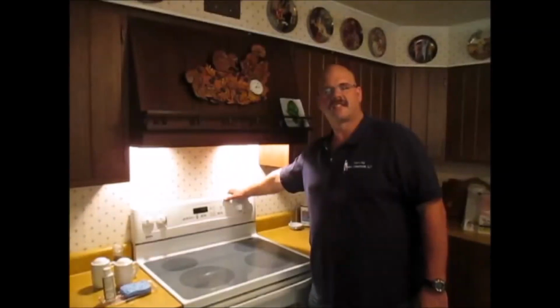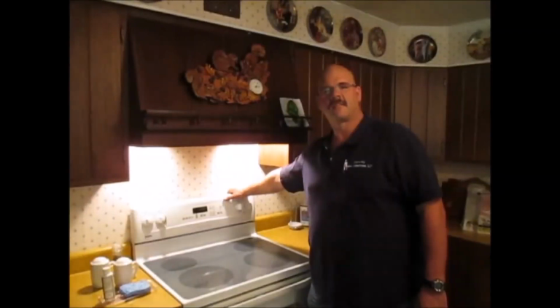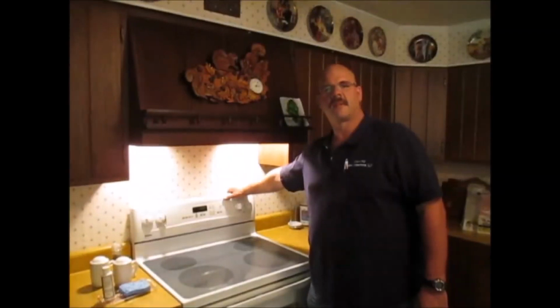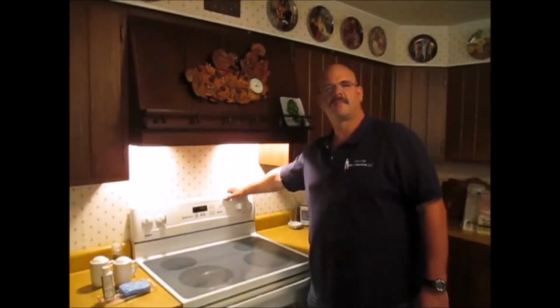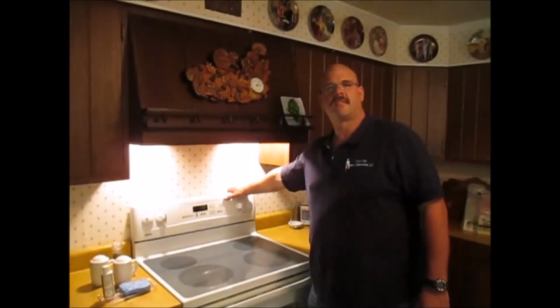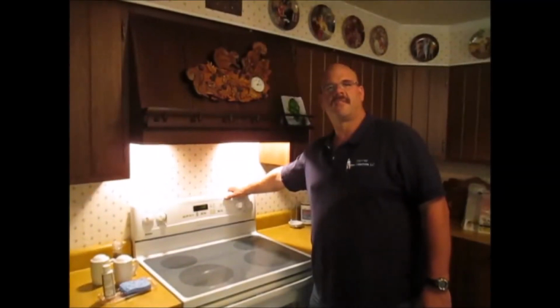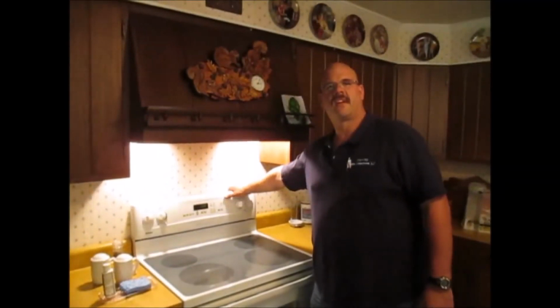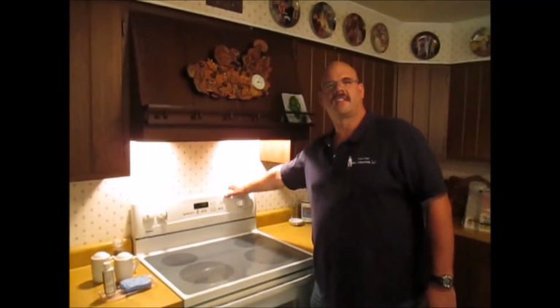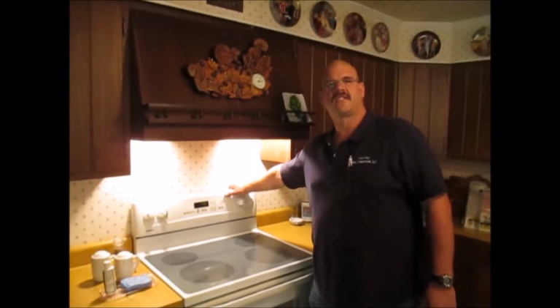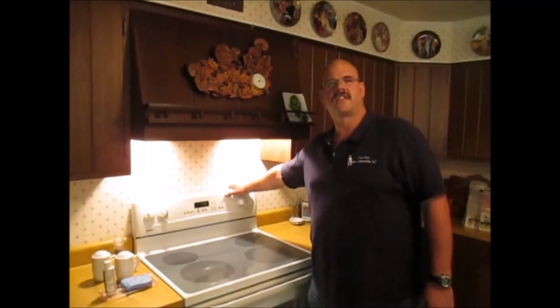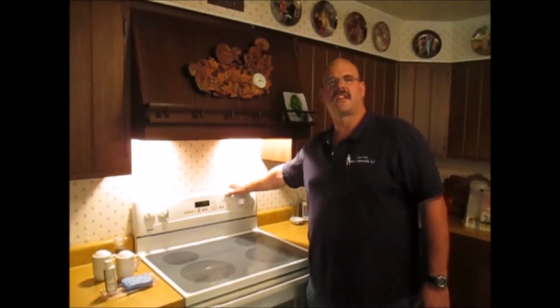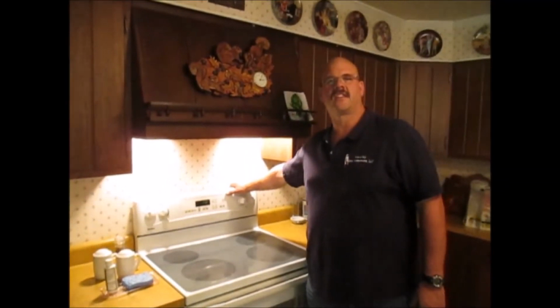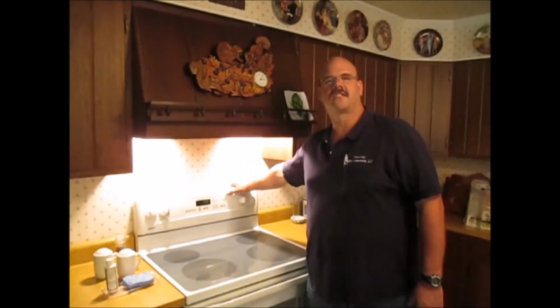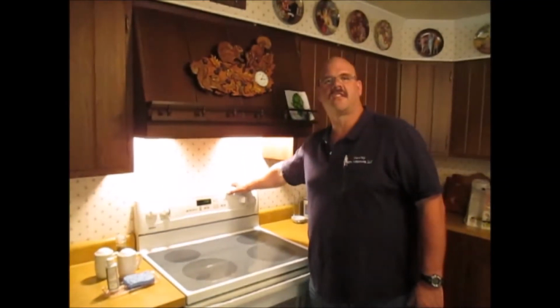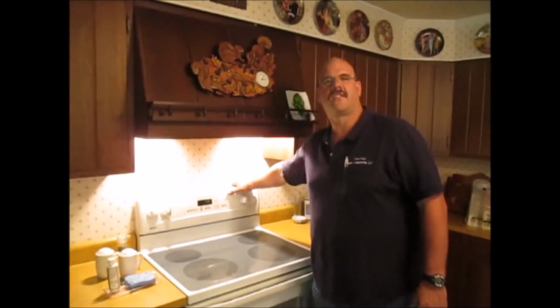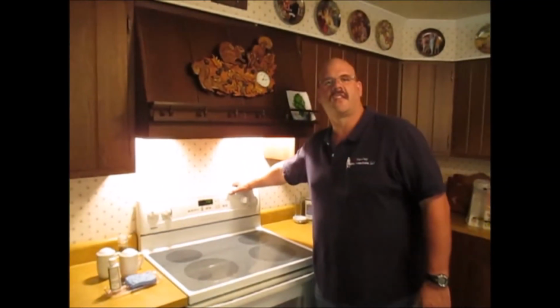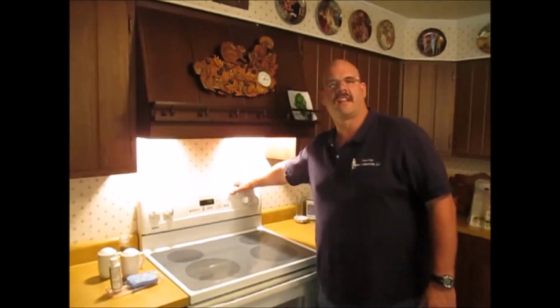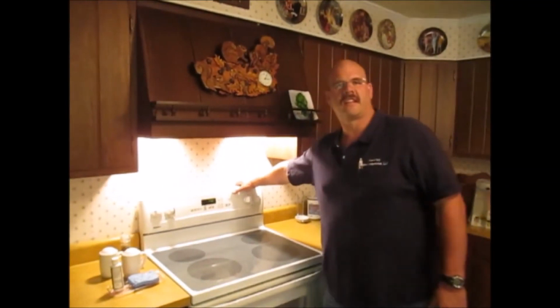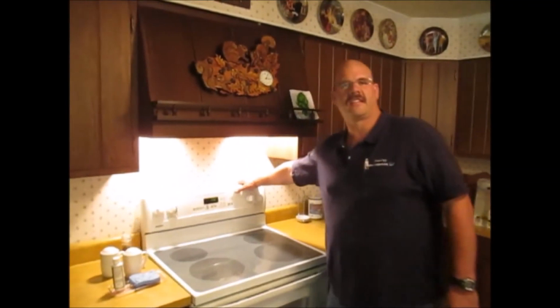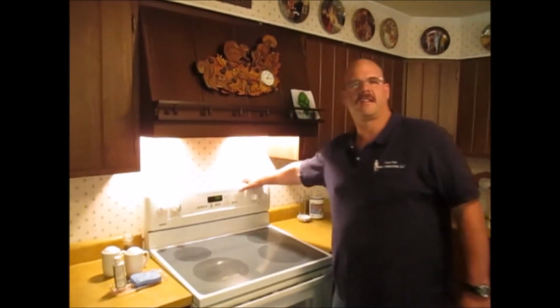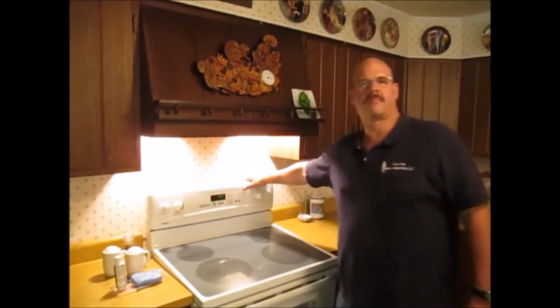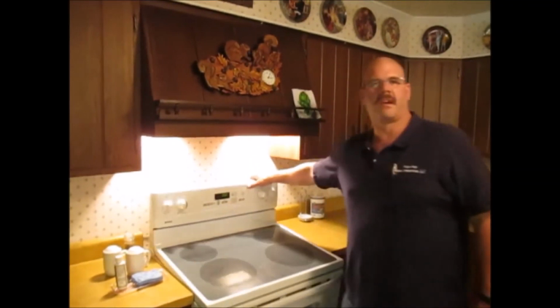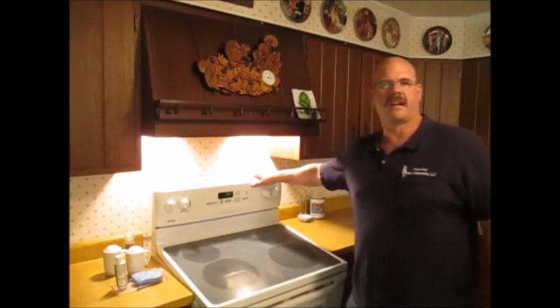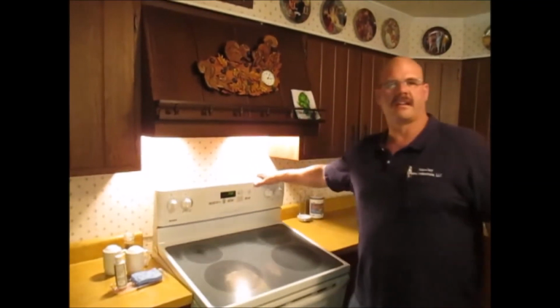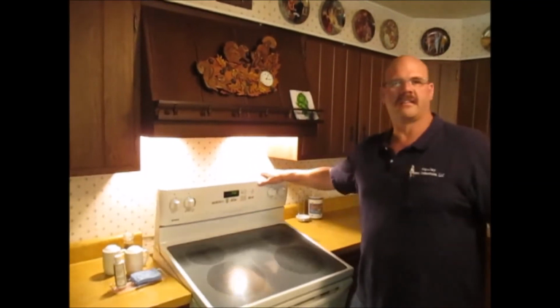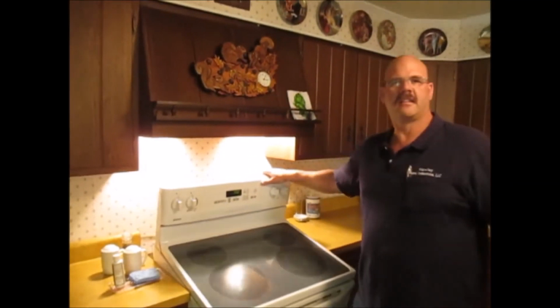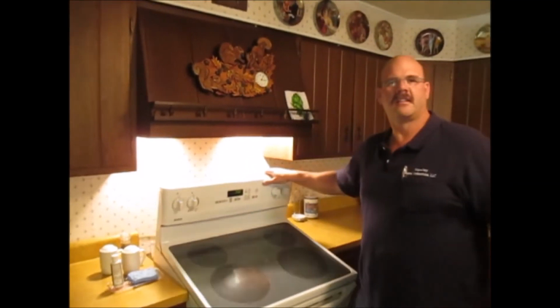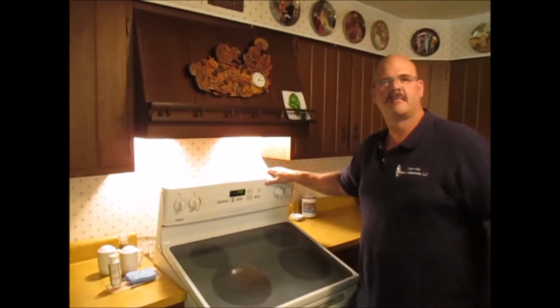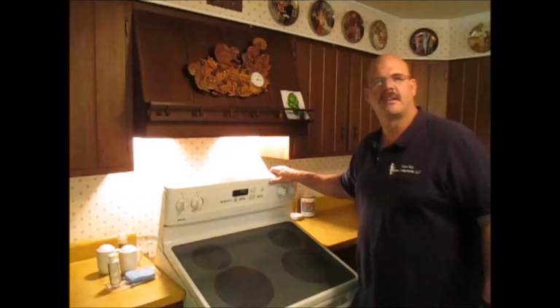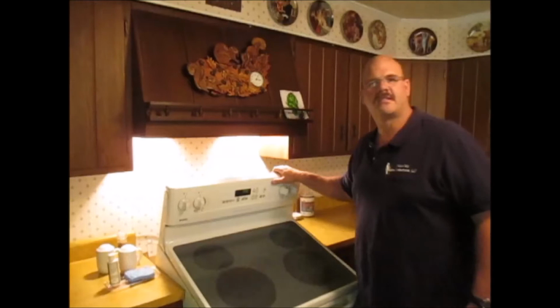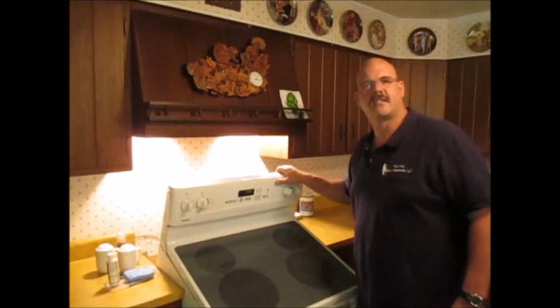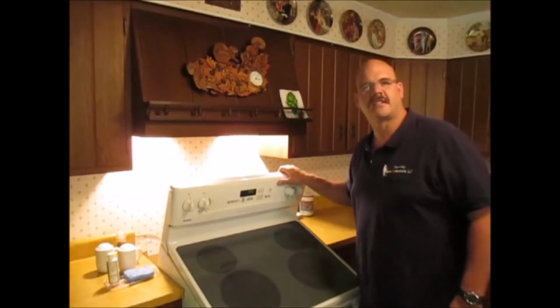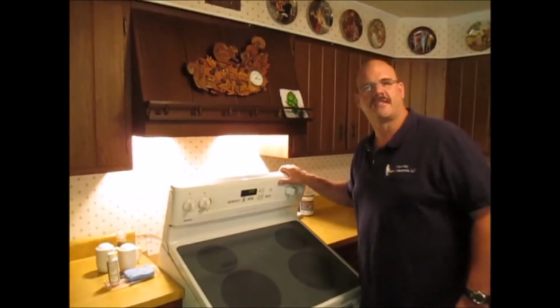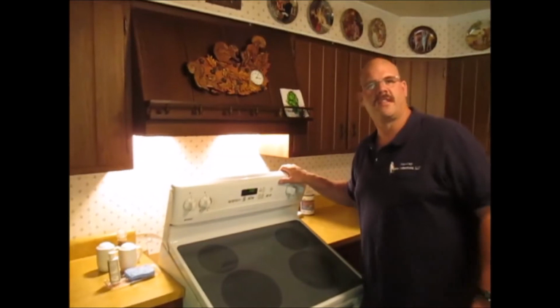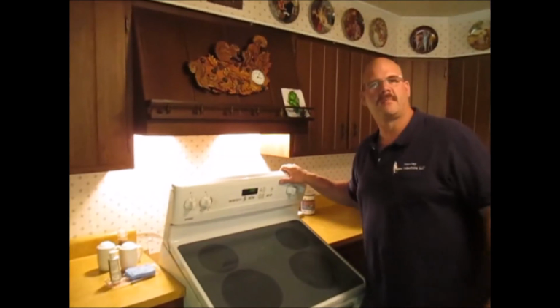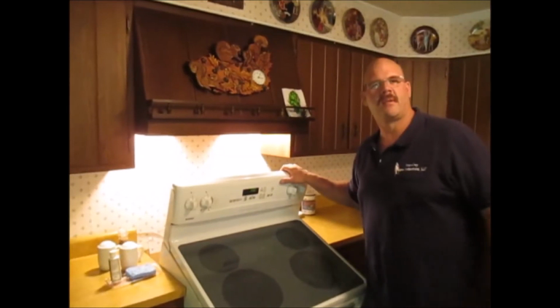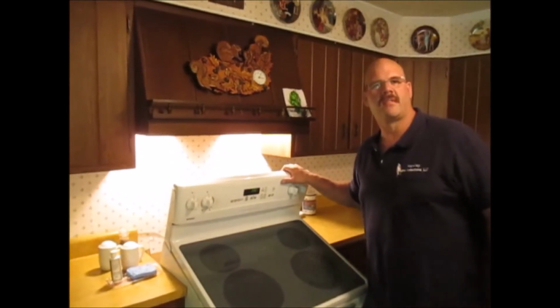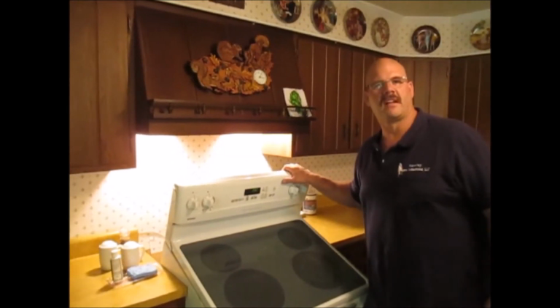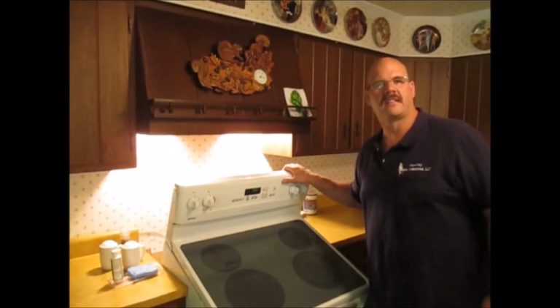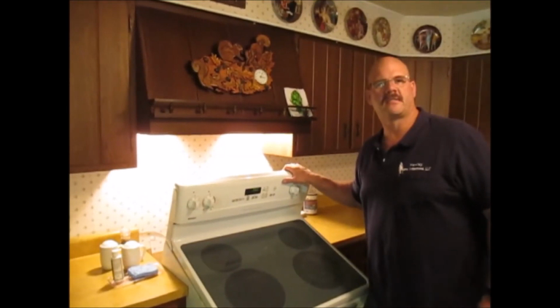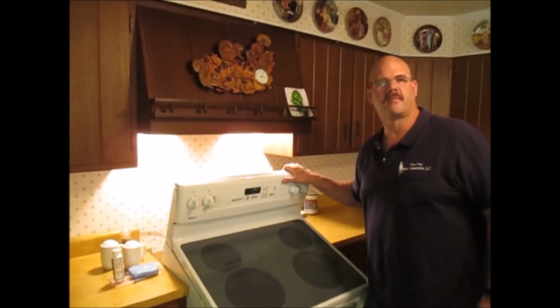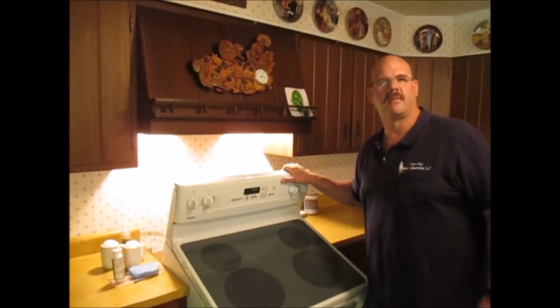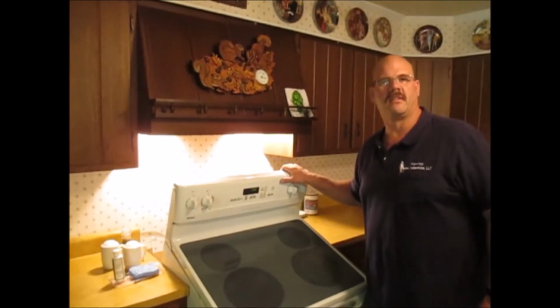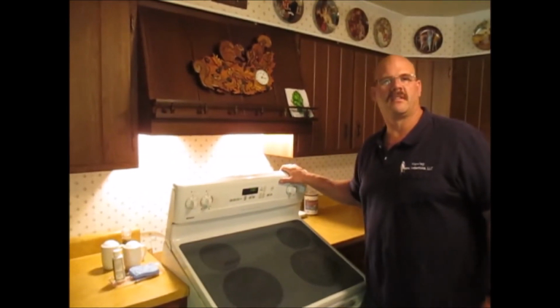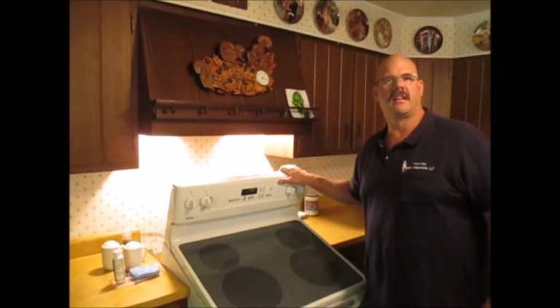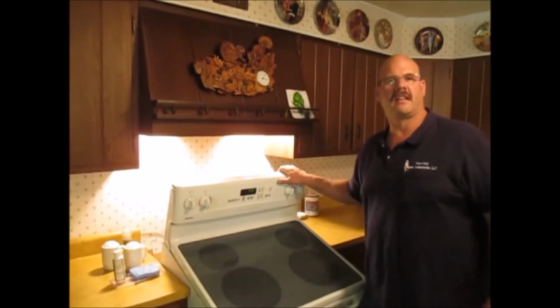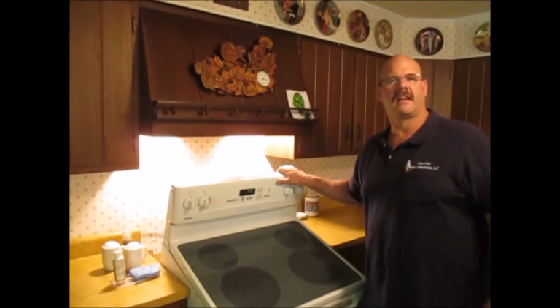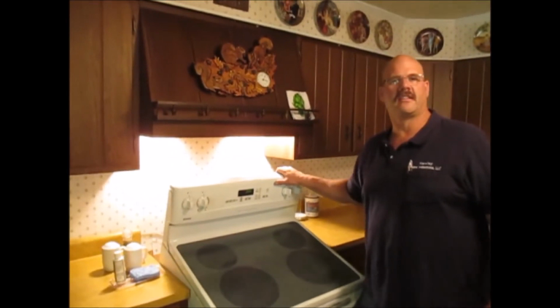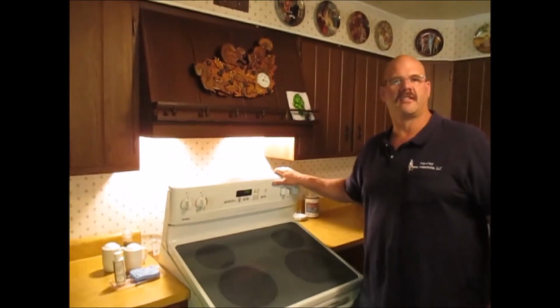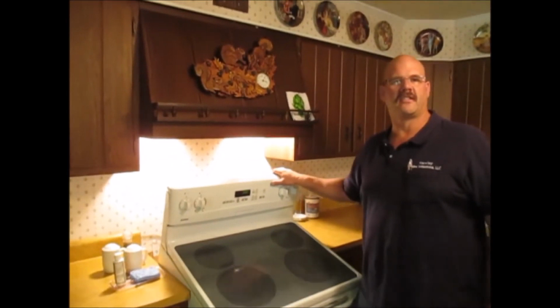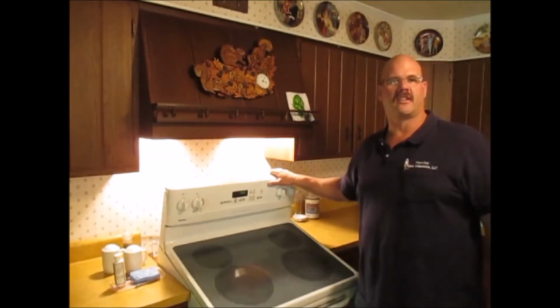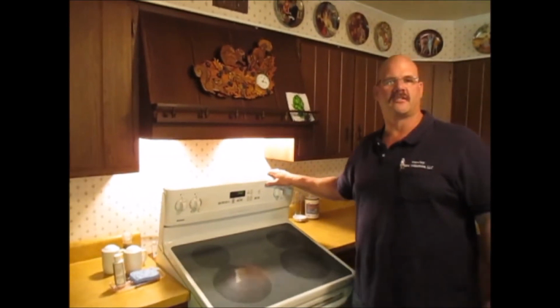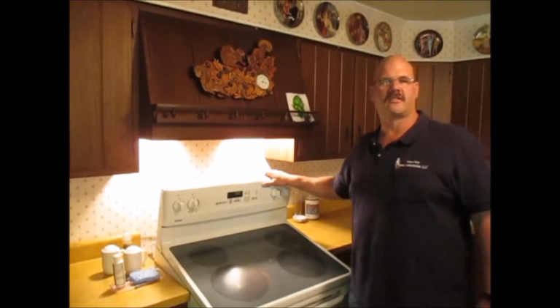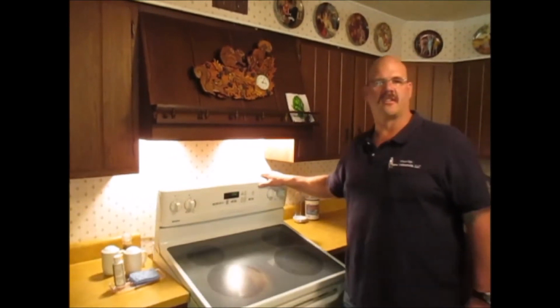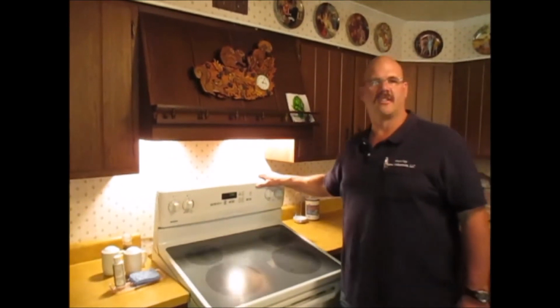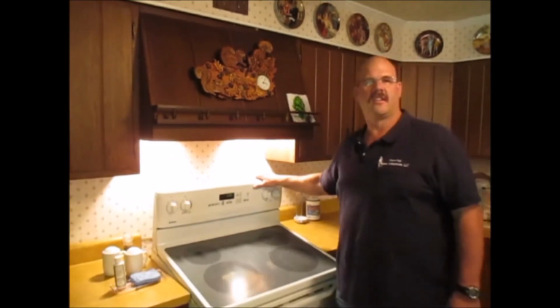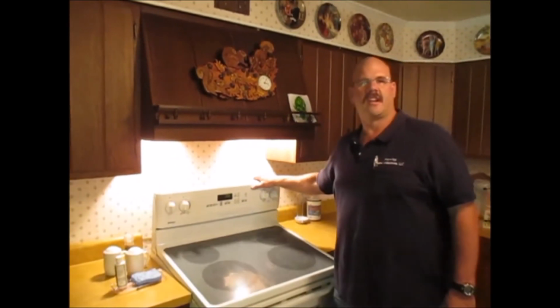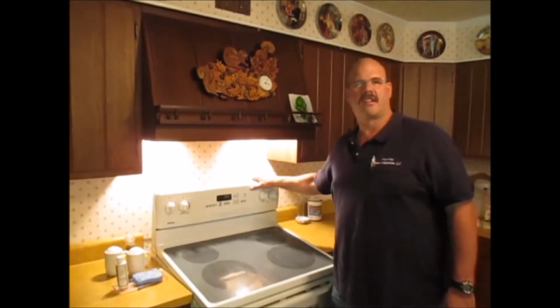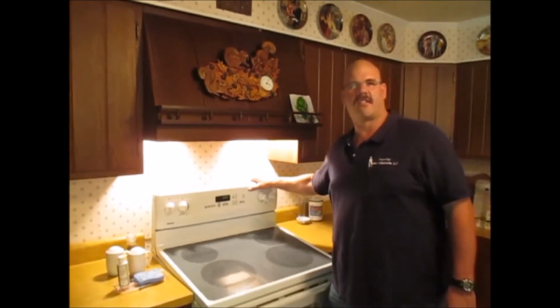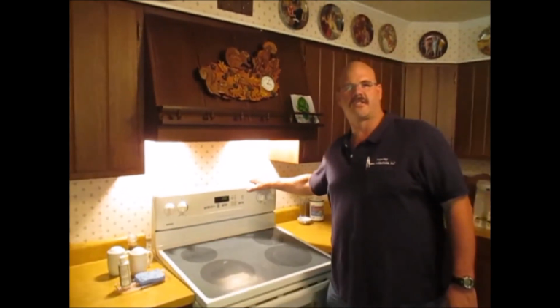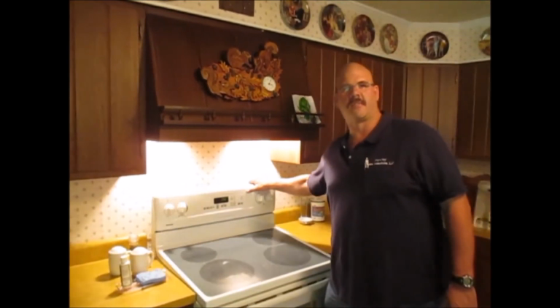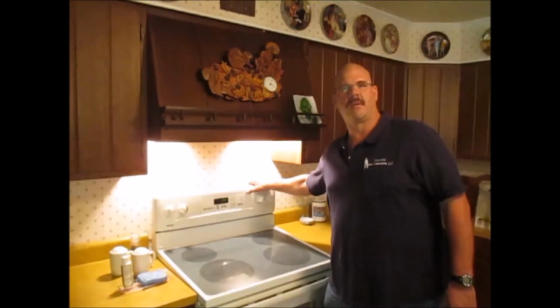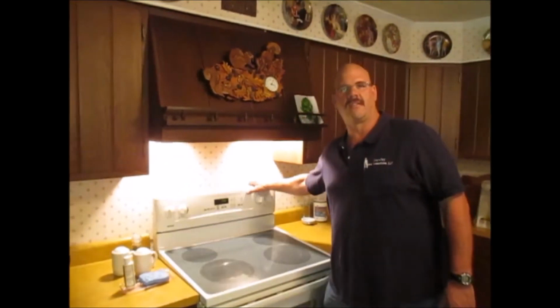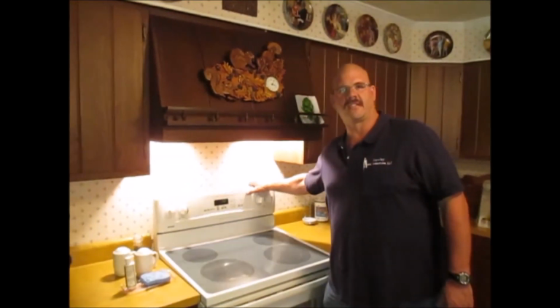Sometimes you'll find us checking a stove for an anti-tip bracket — making sure it doesn't flip over like this one will and land on your youngster and crush their pelvis.